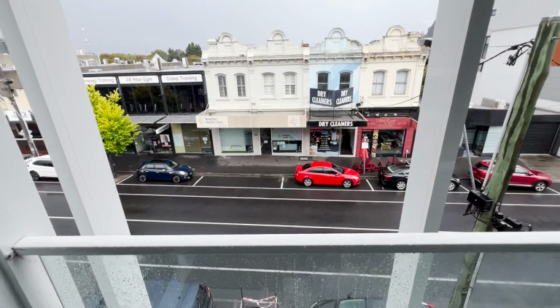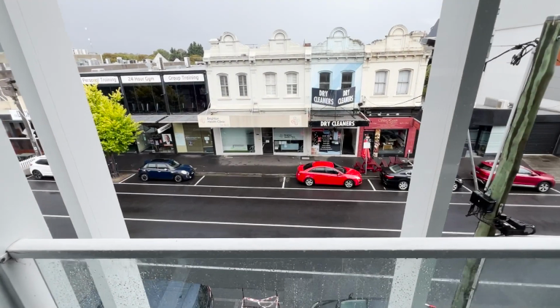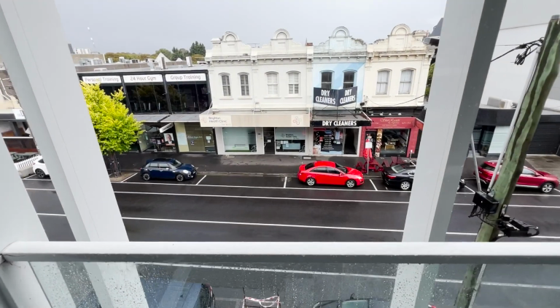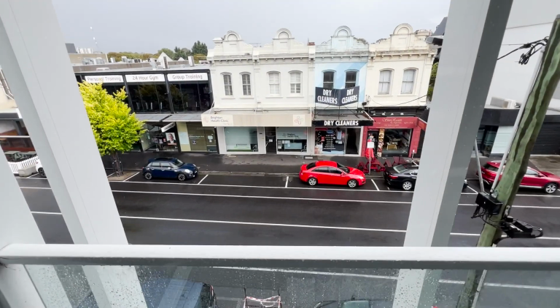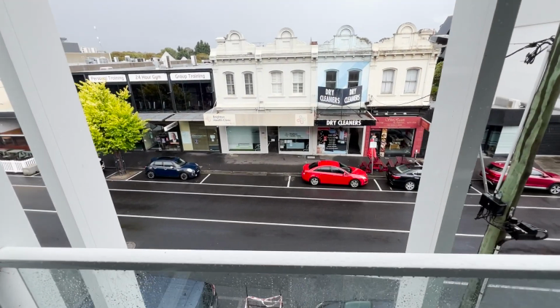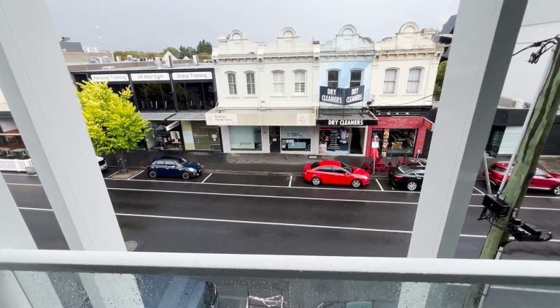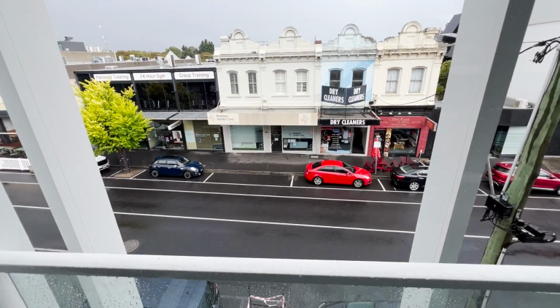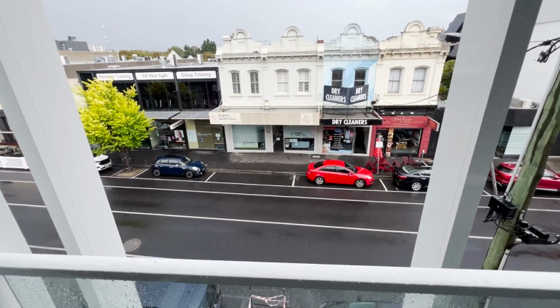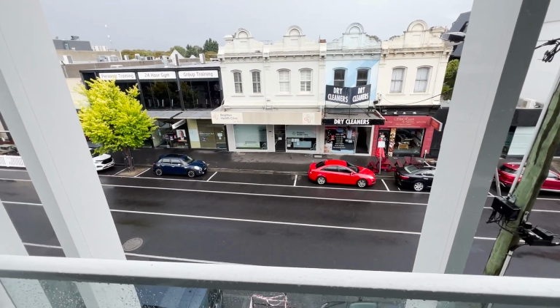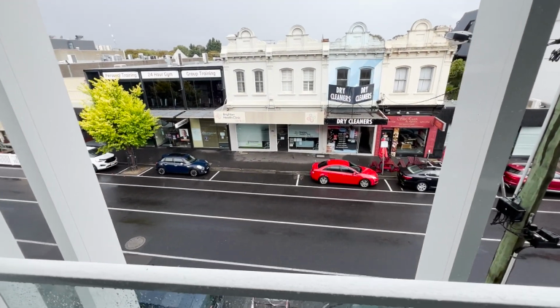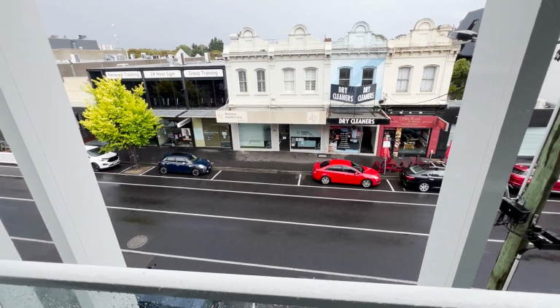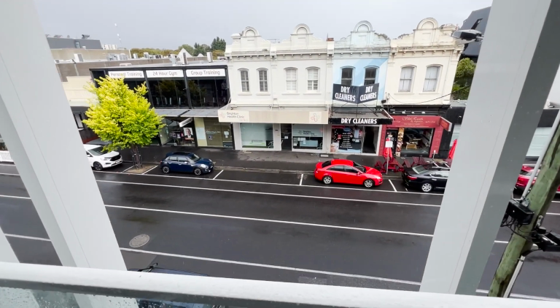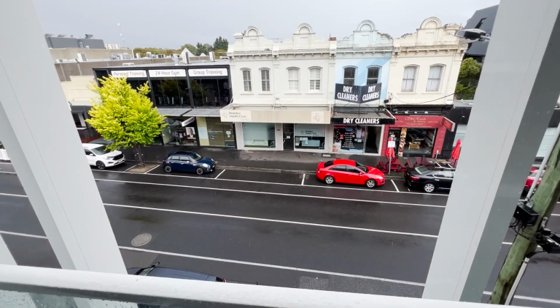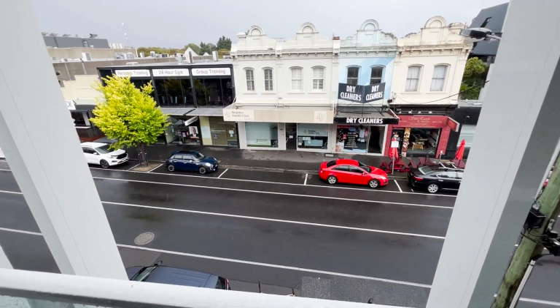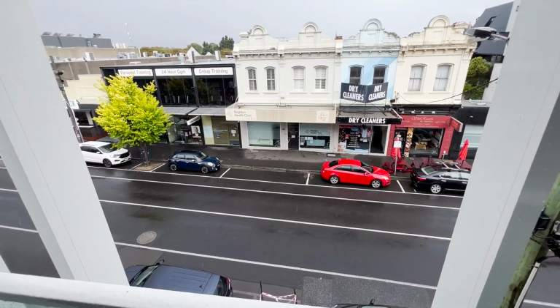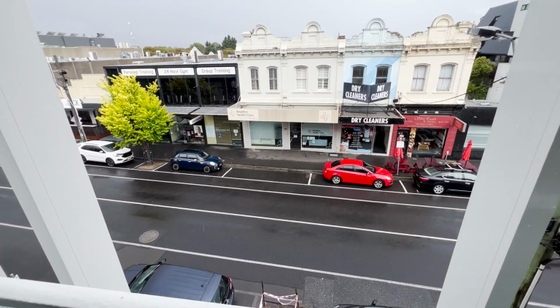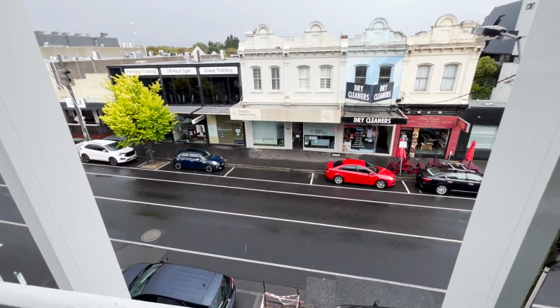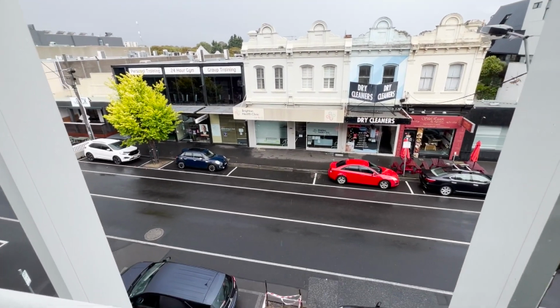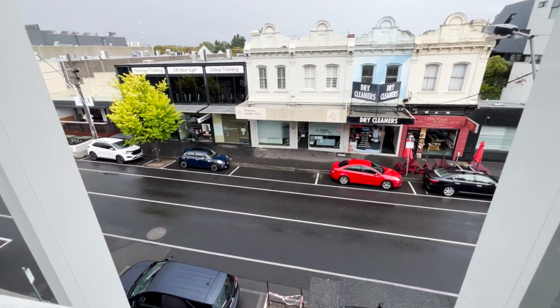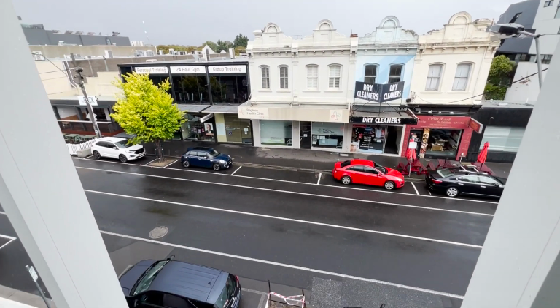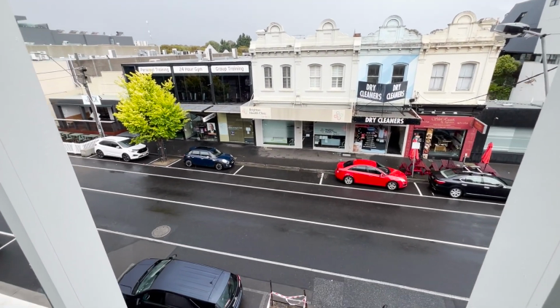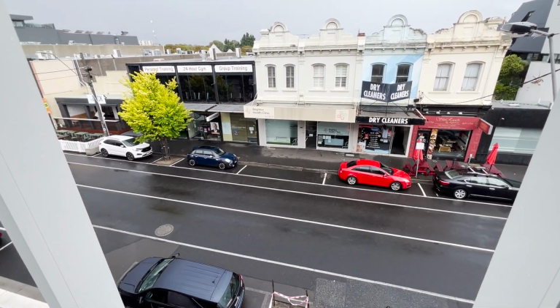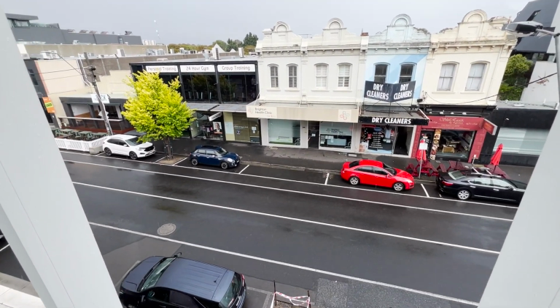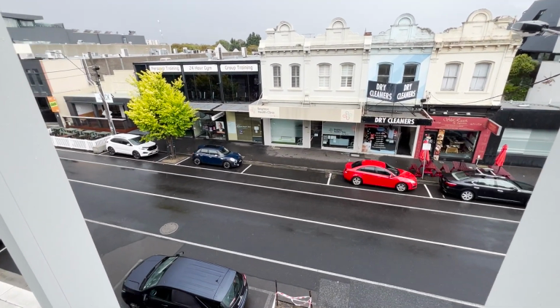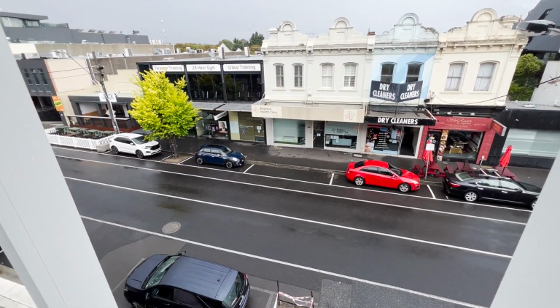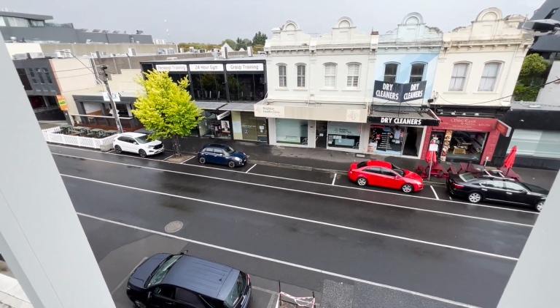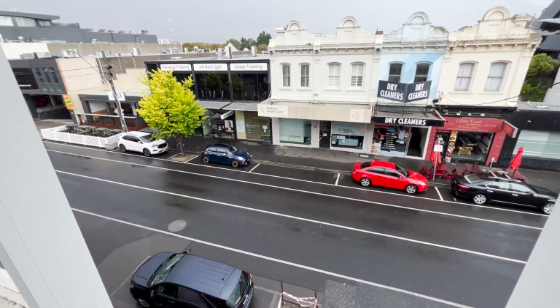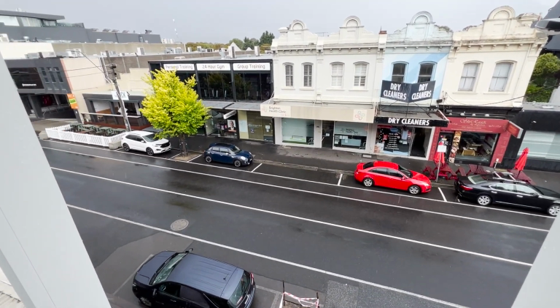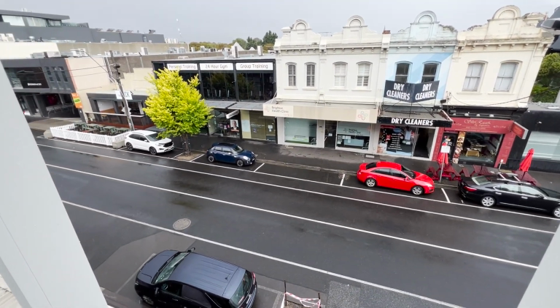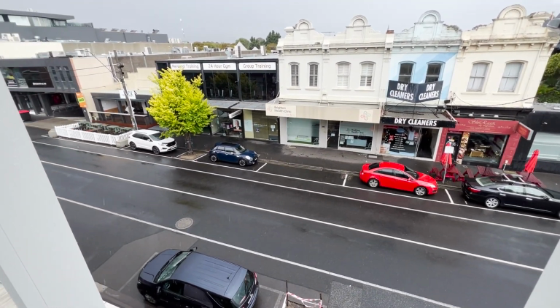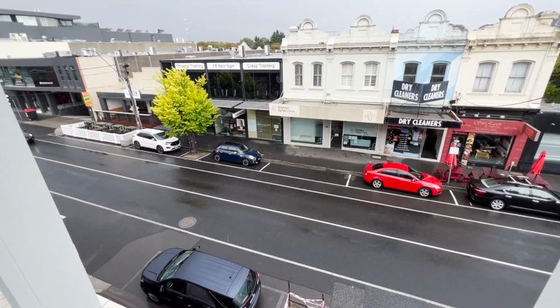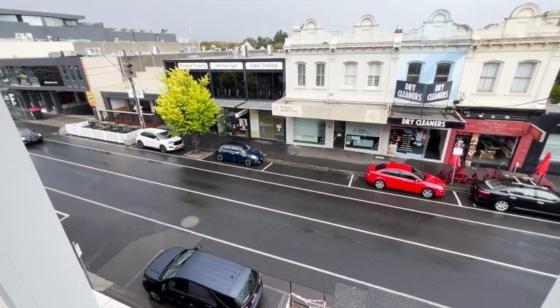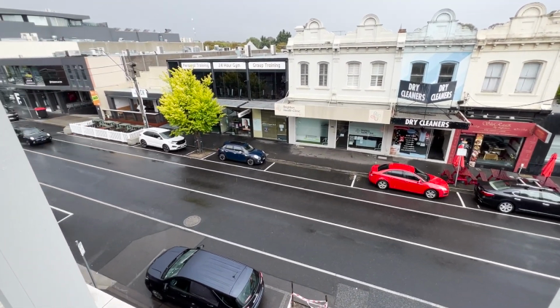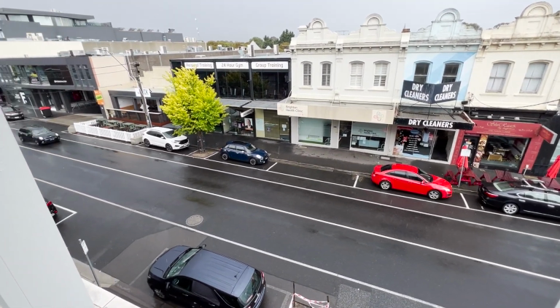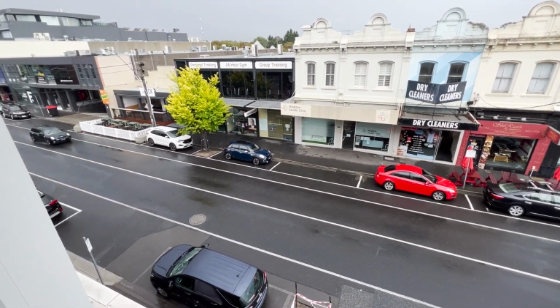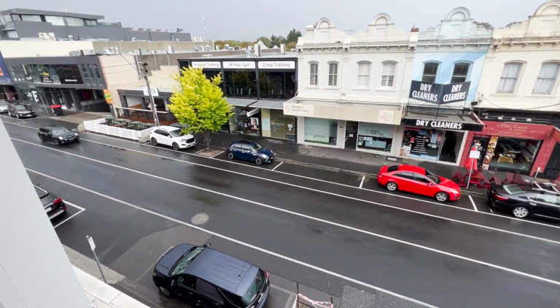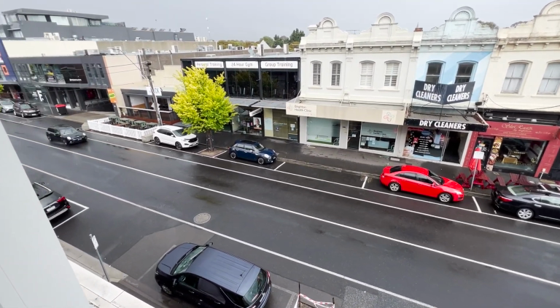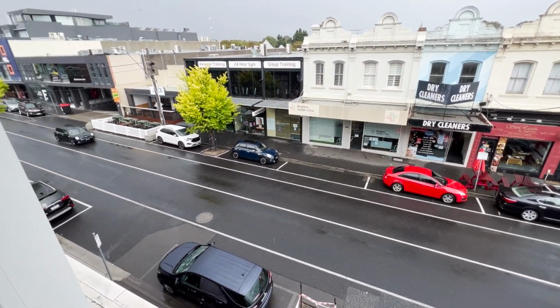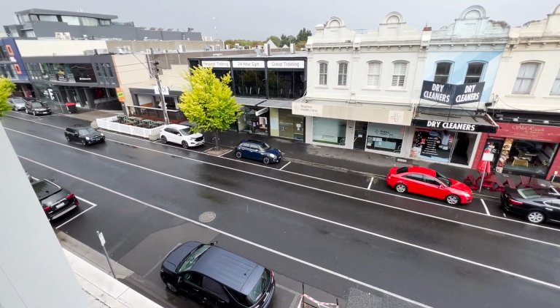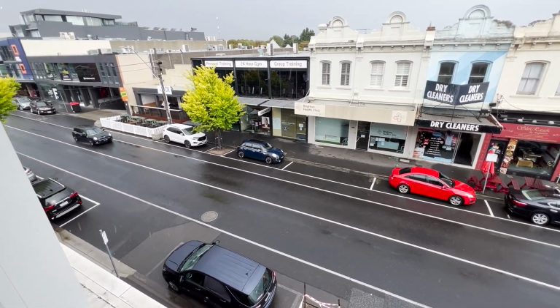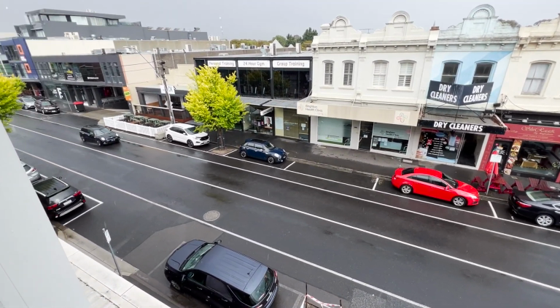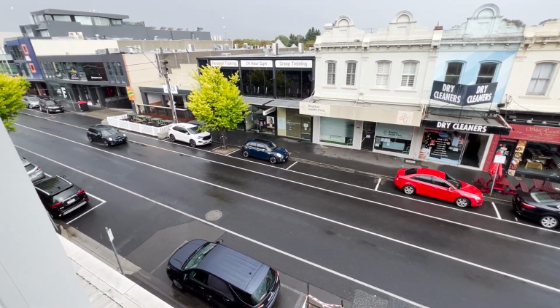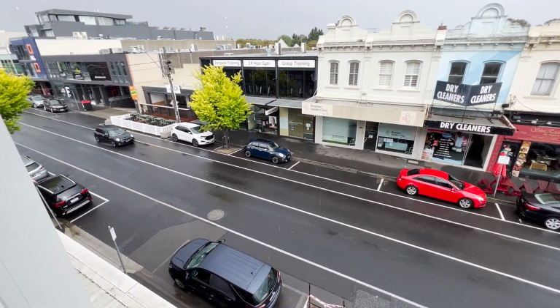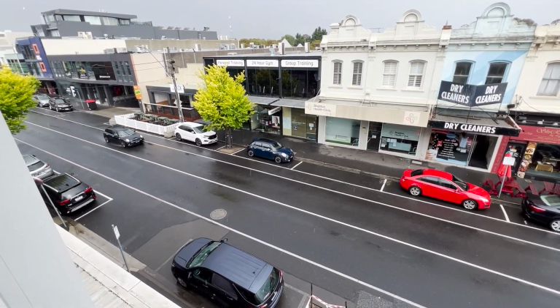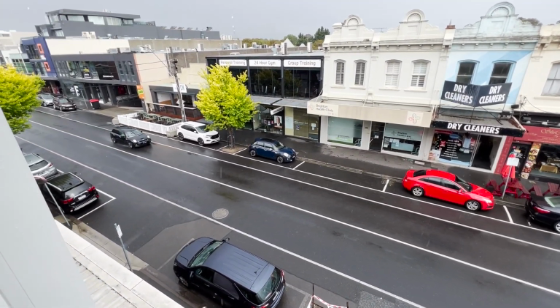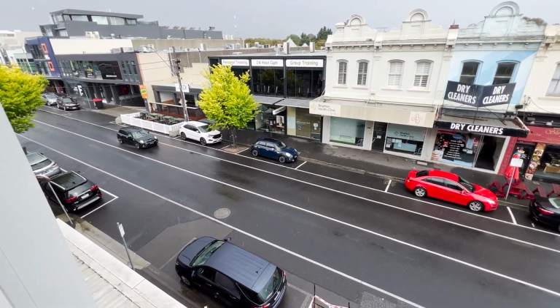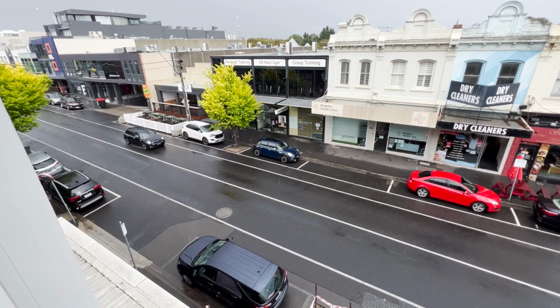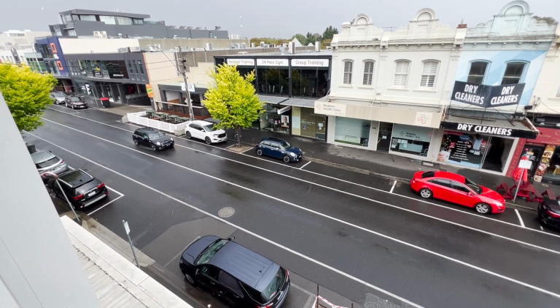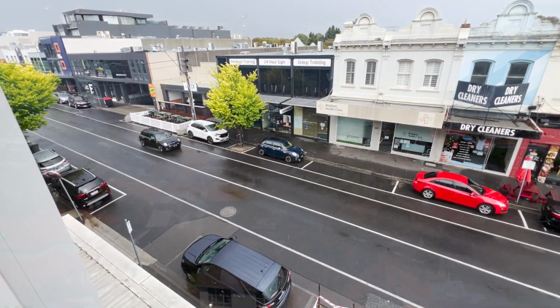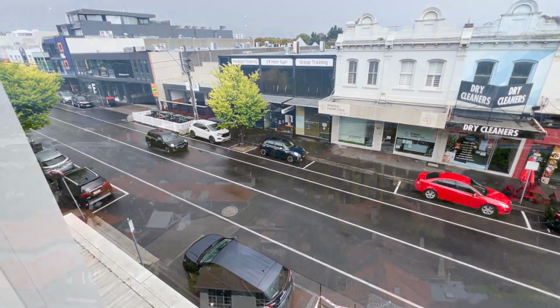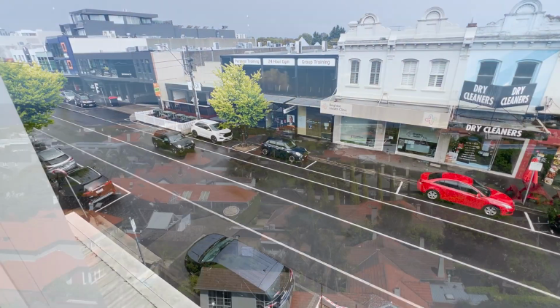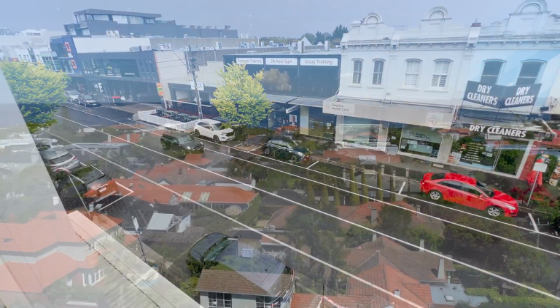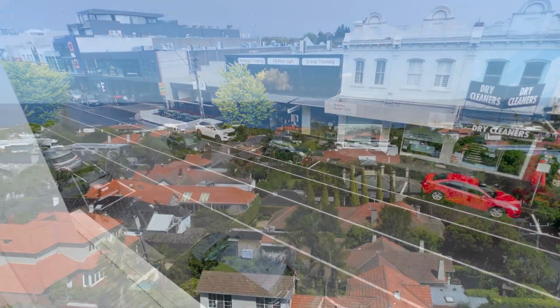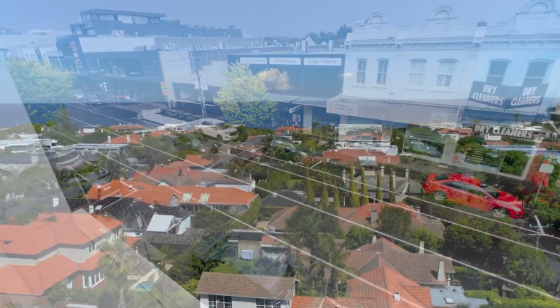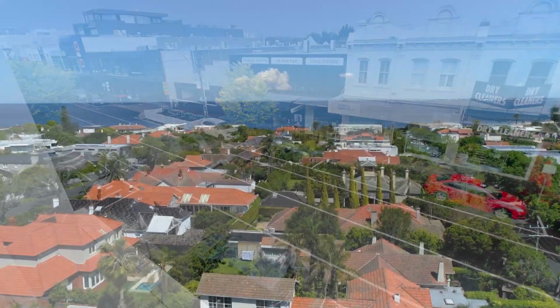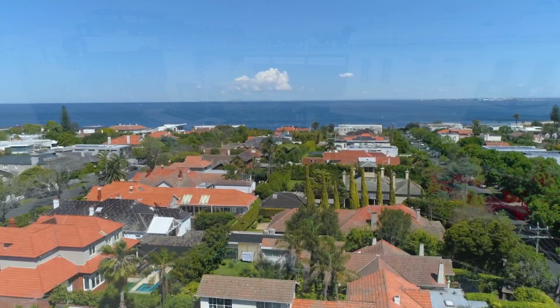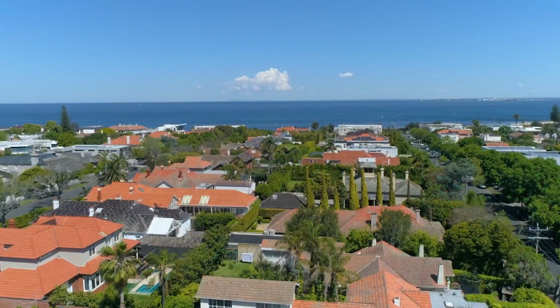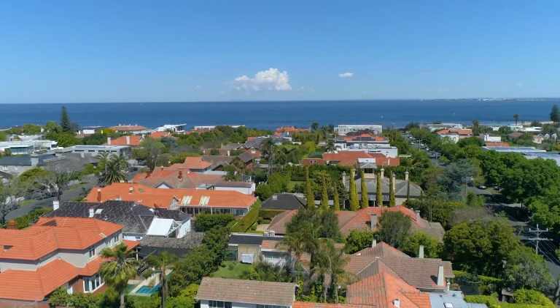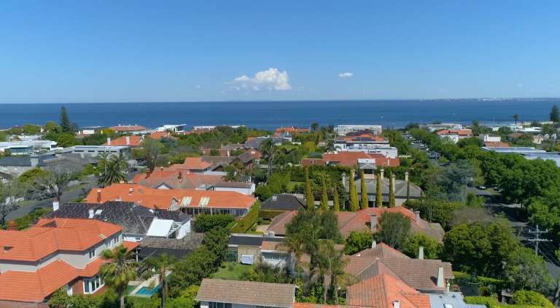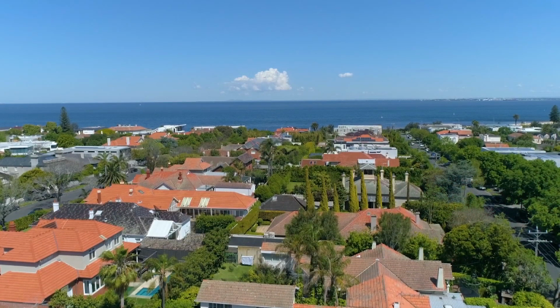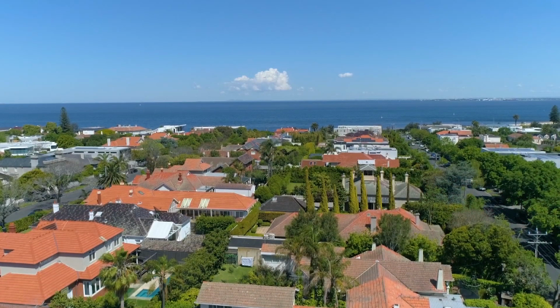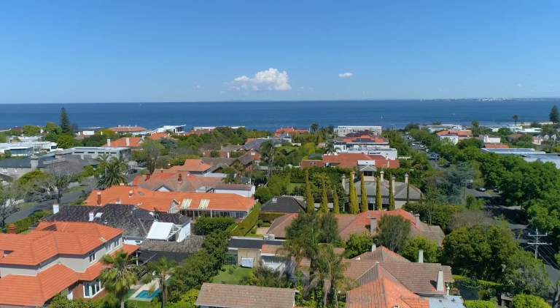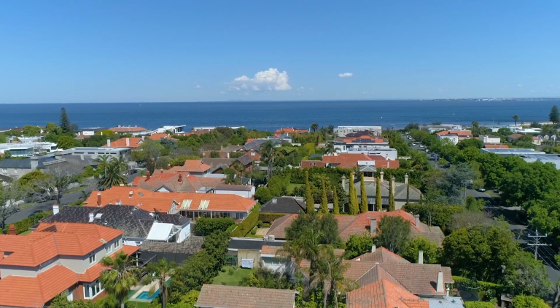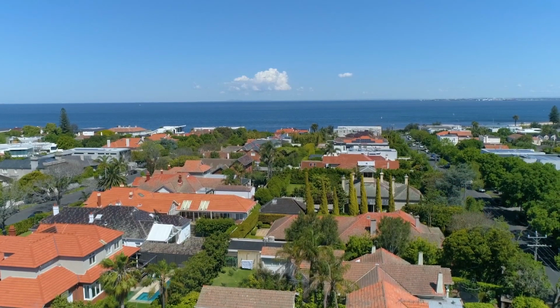Walk to the cafes you love, Palace Cinema, shopping, North Brighton trains, and the local beach.